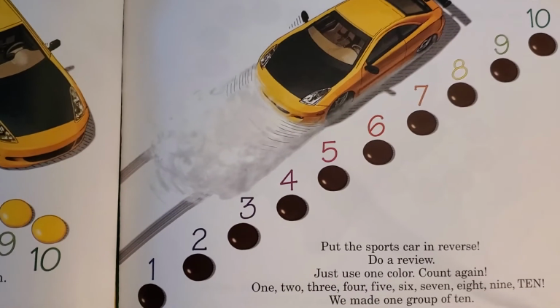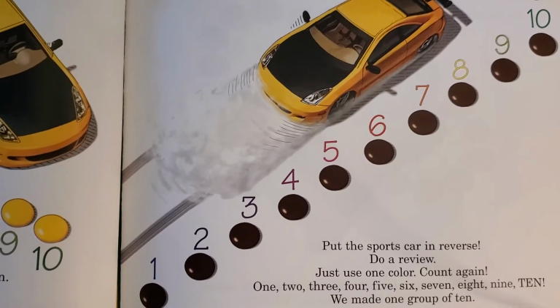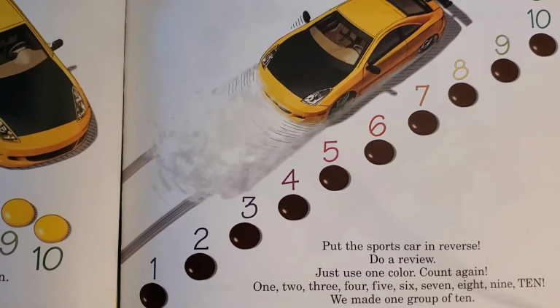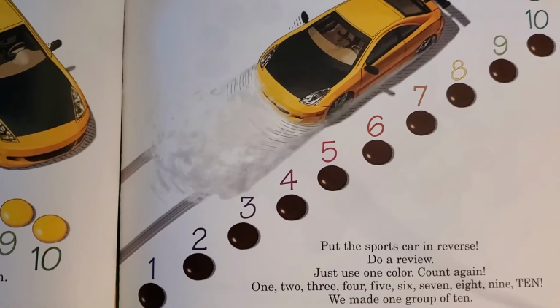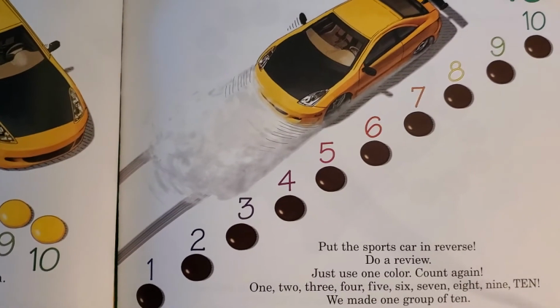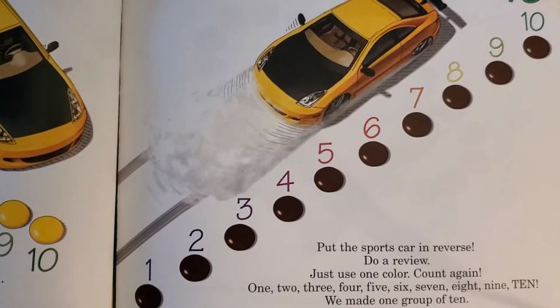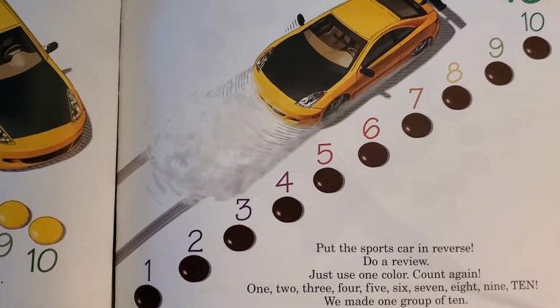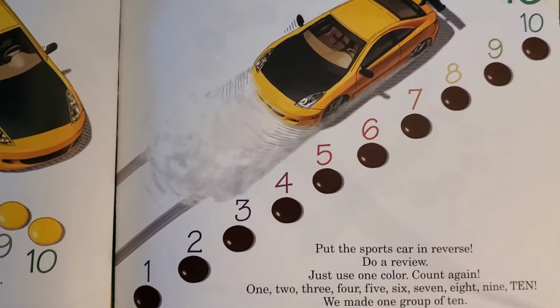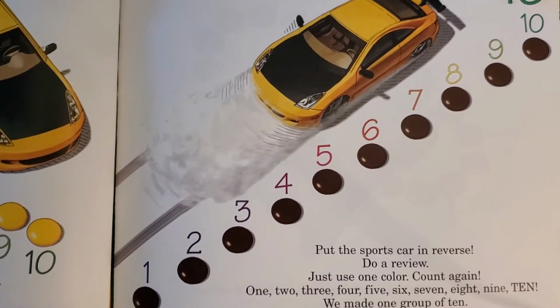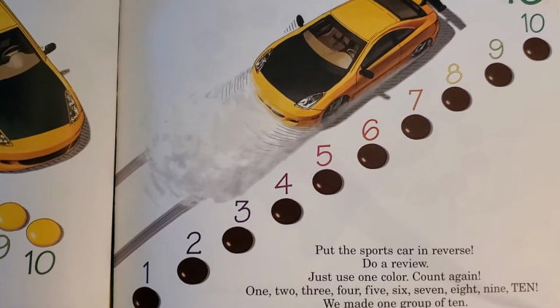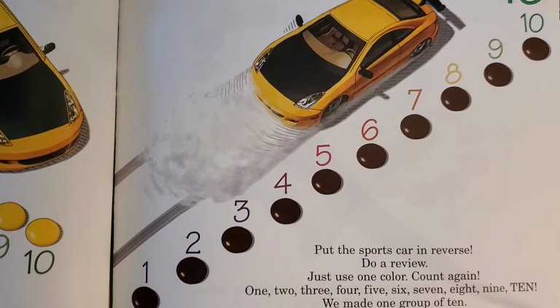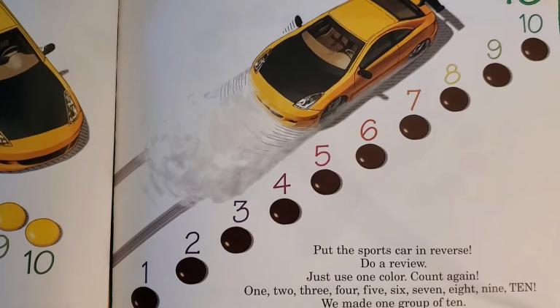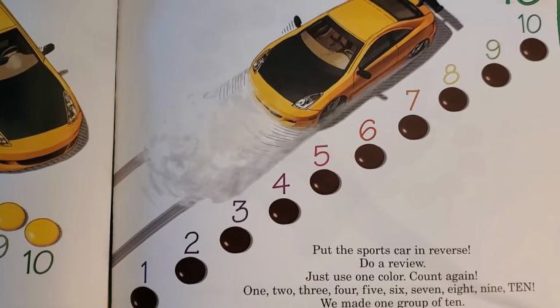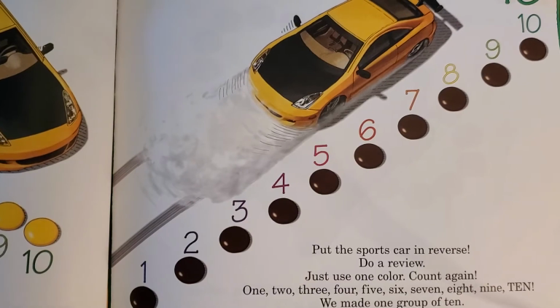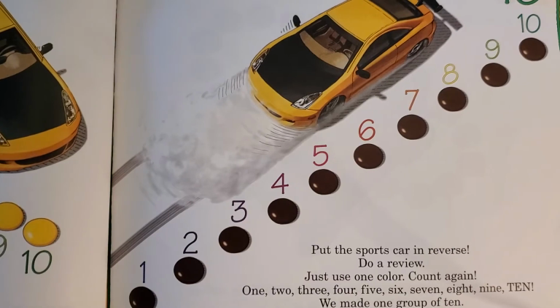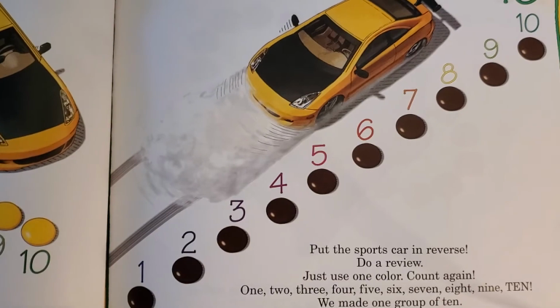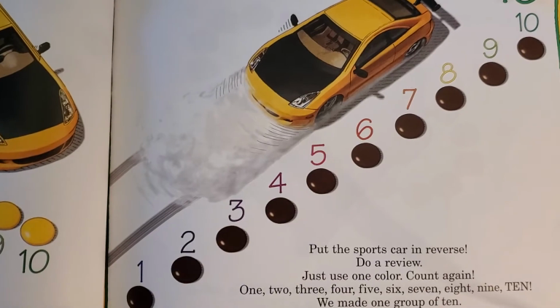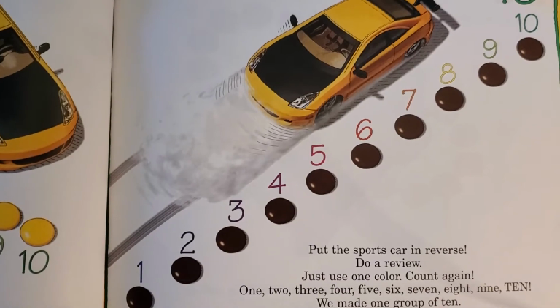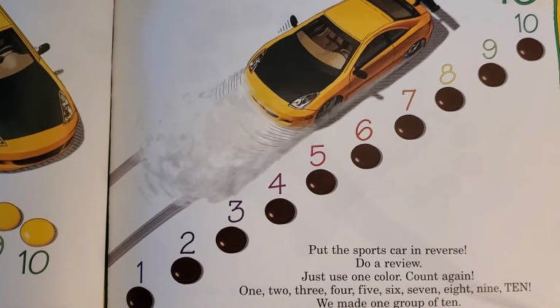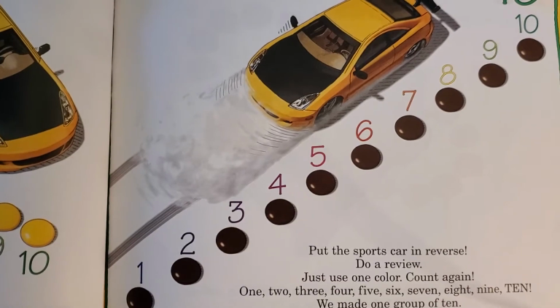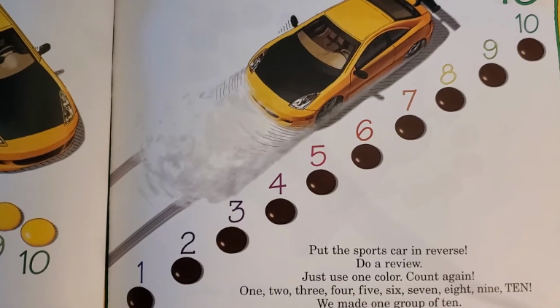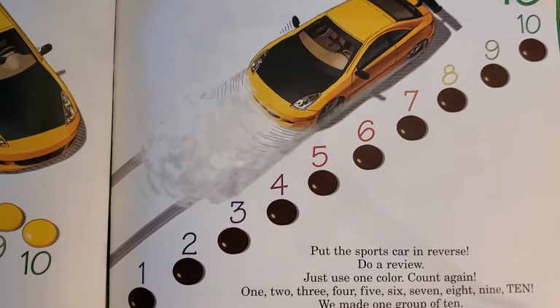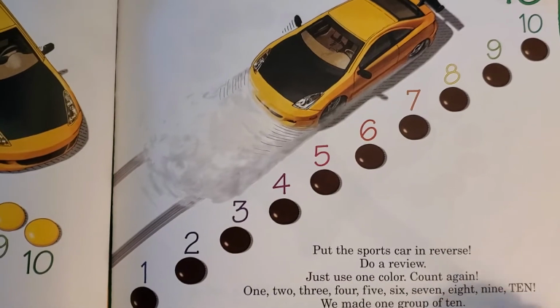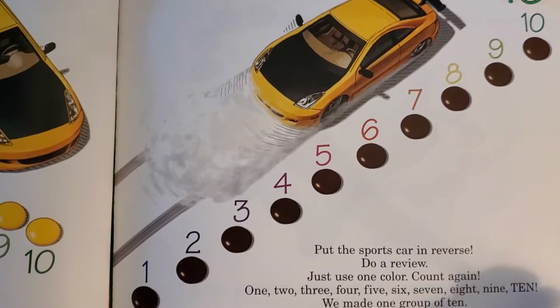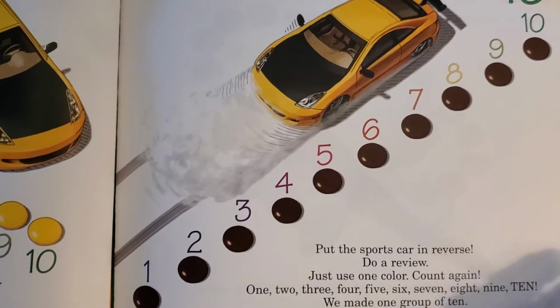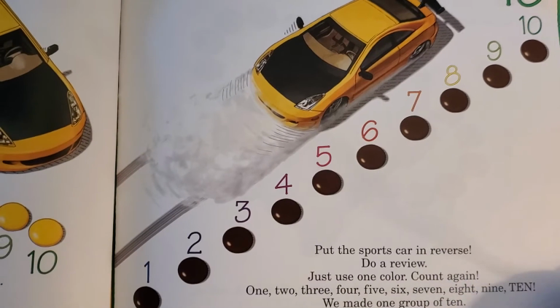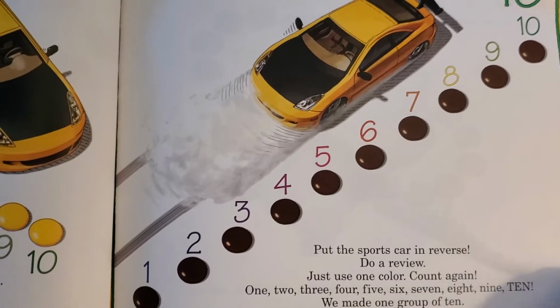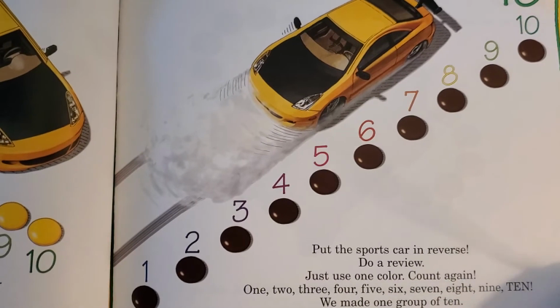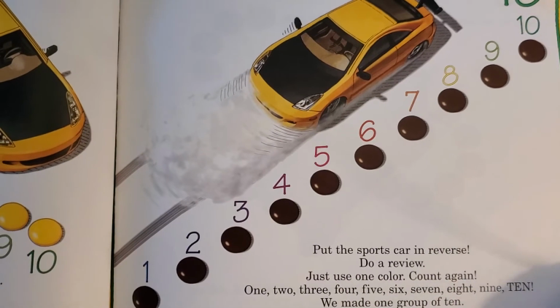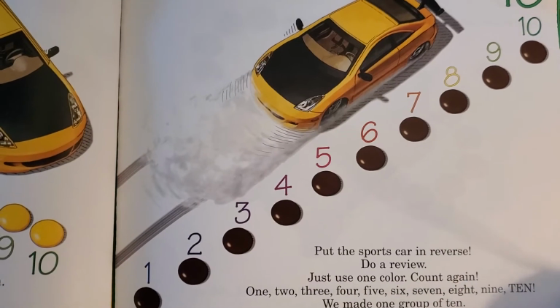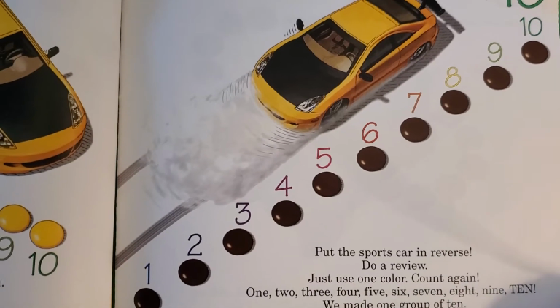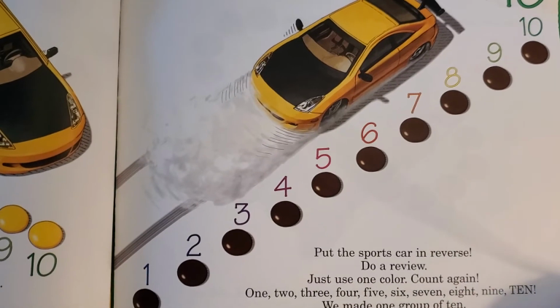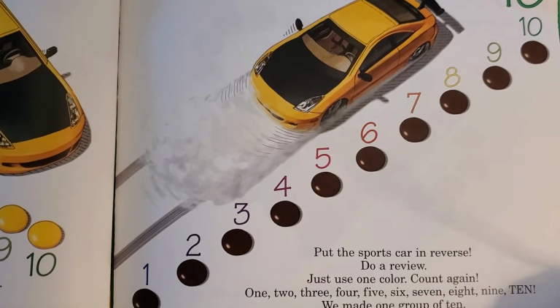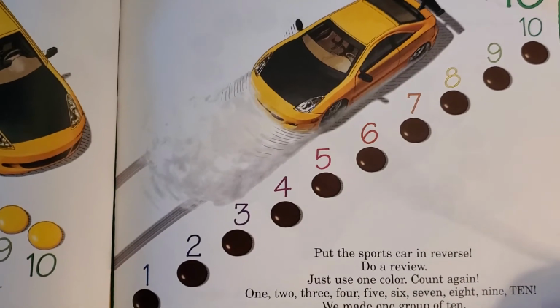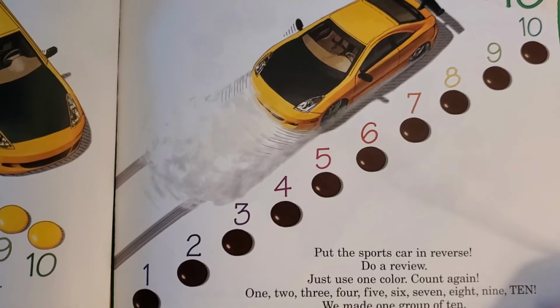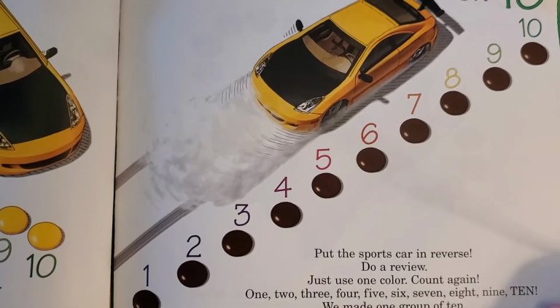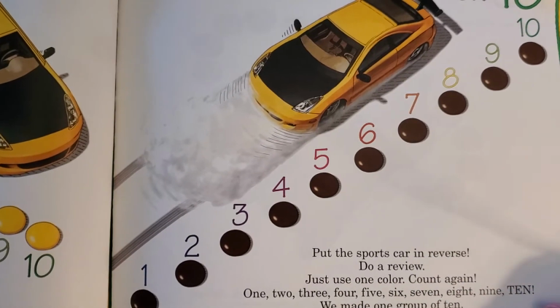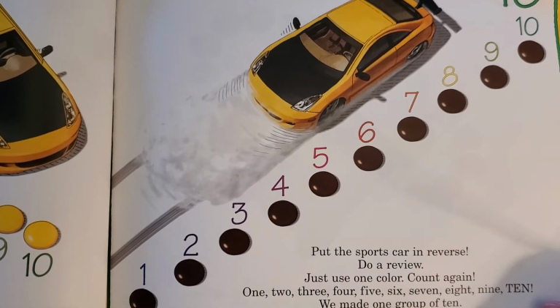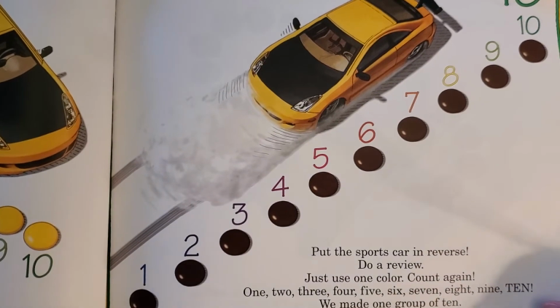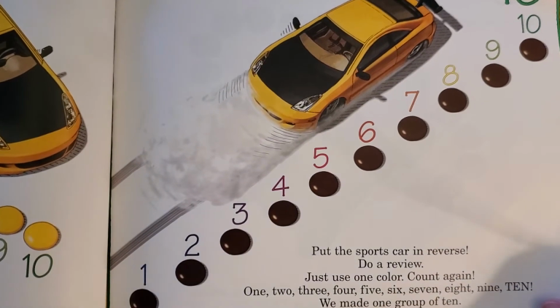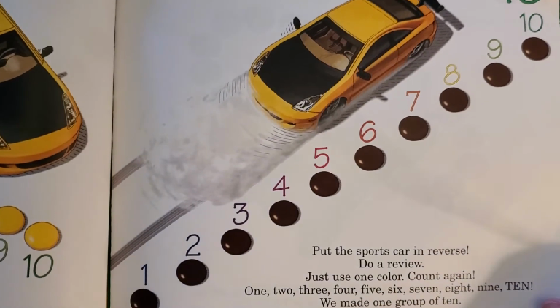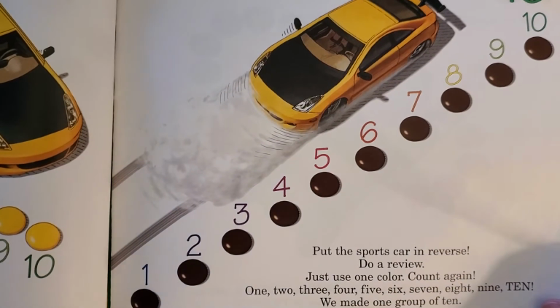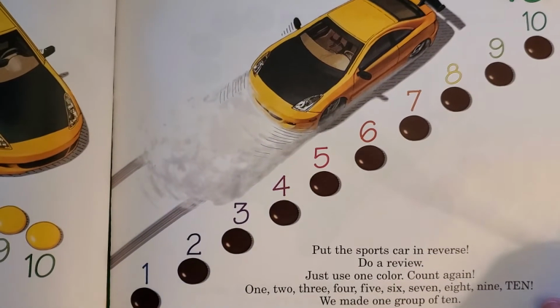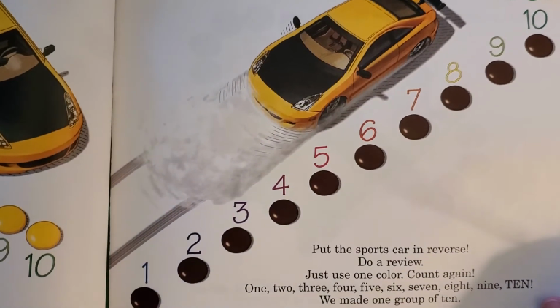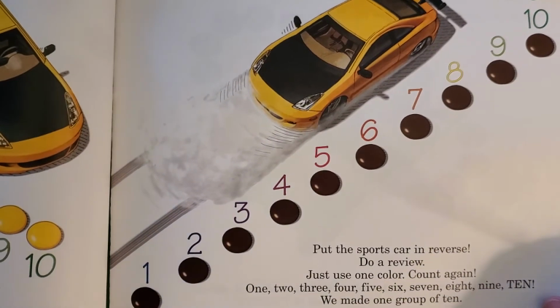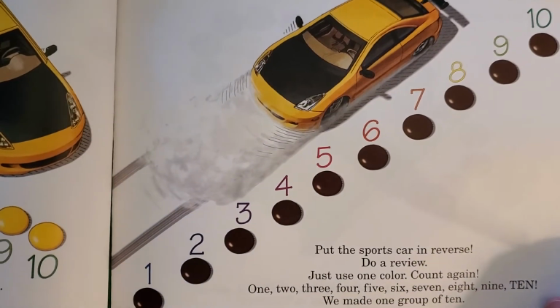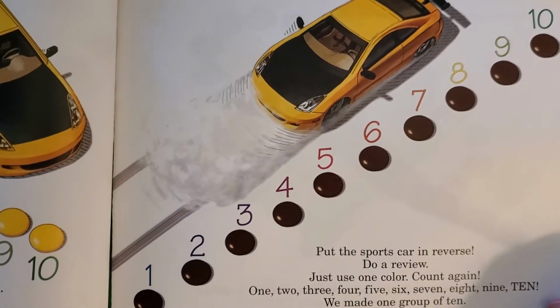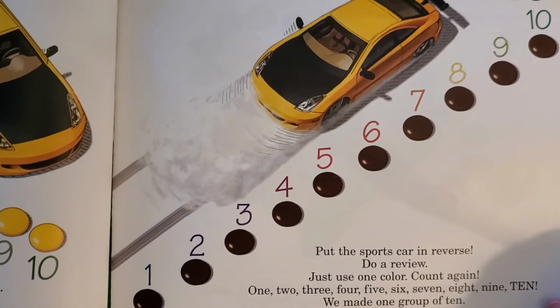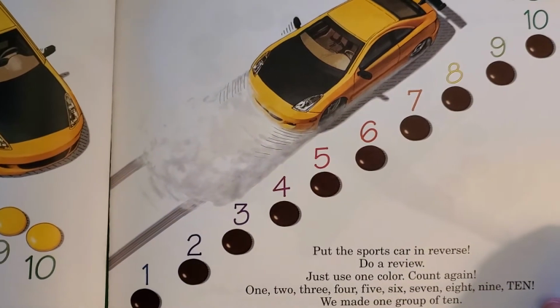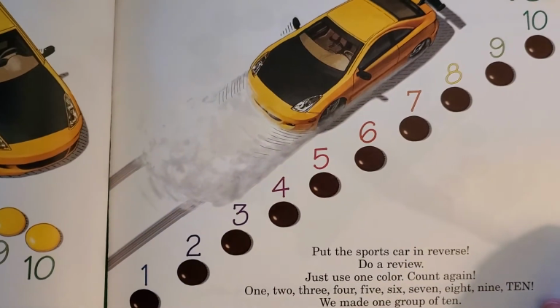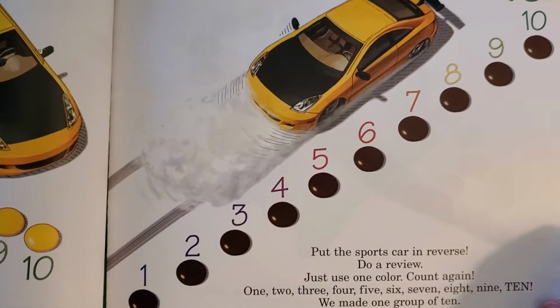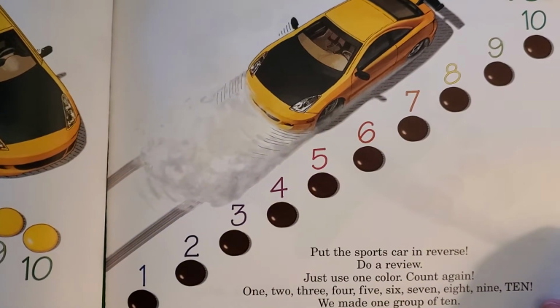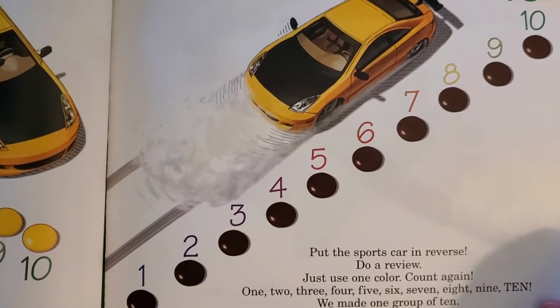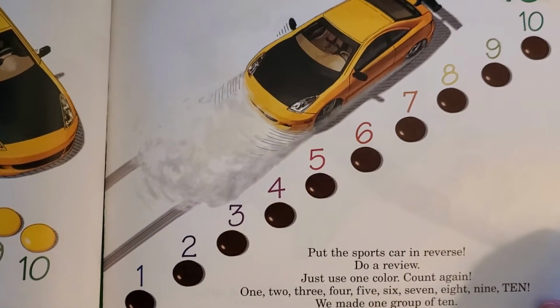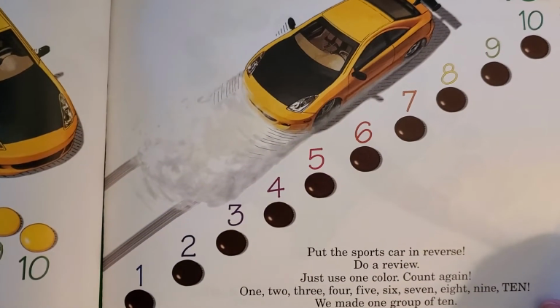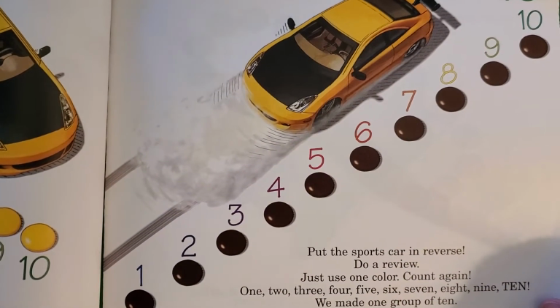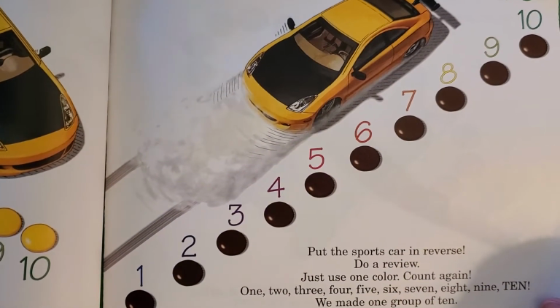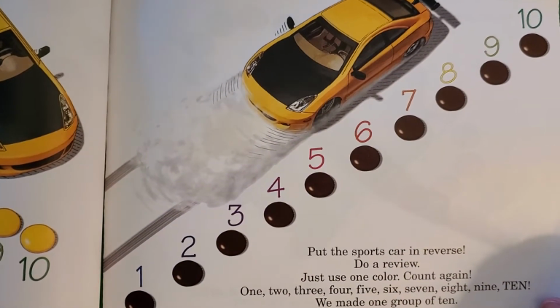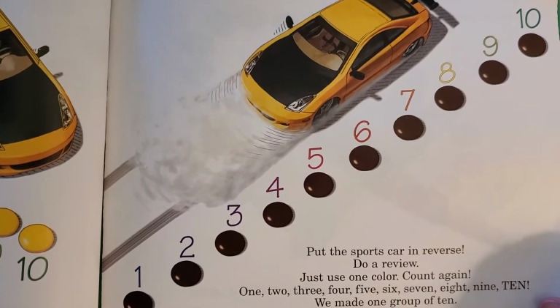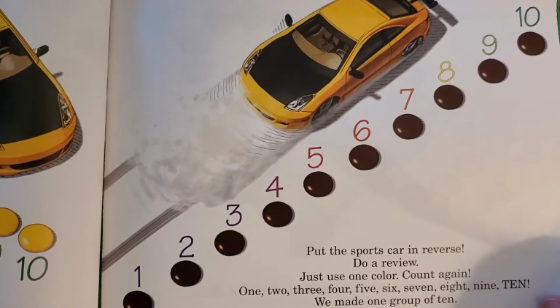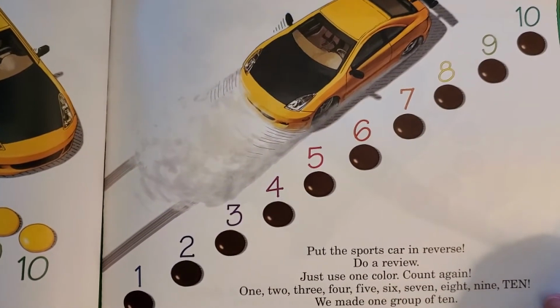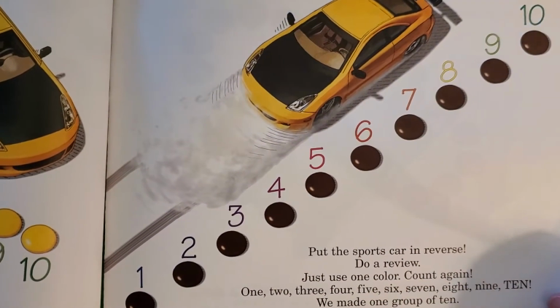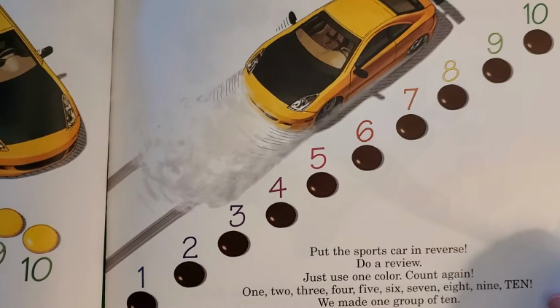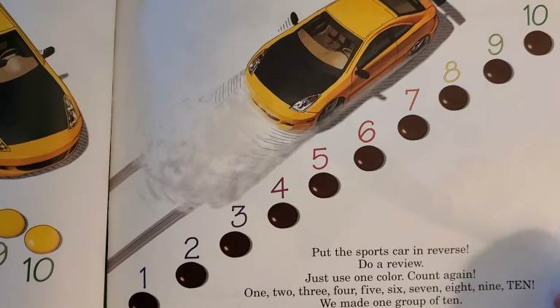One, two, three, four, five, six, seven, eight, nine, ten. We made one group of ten.